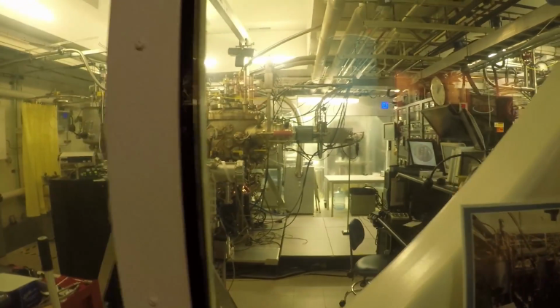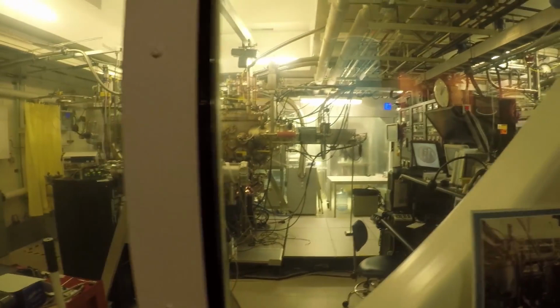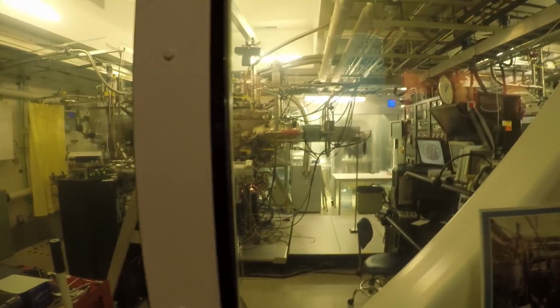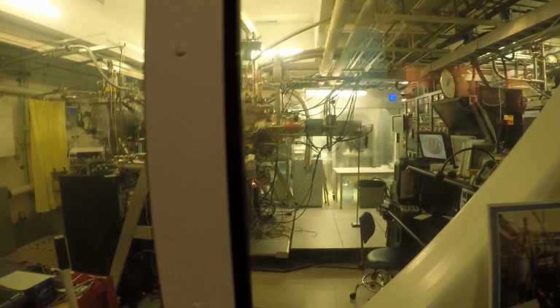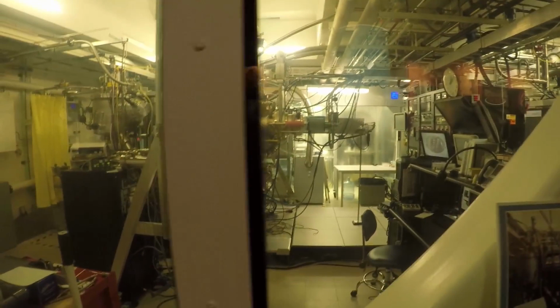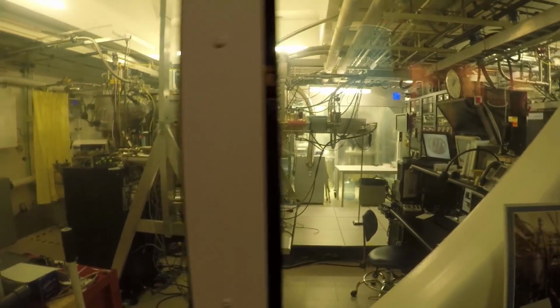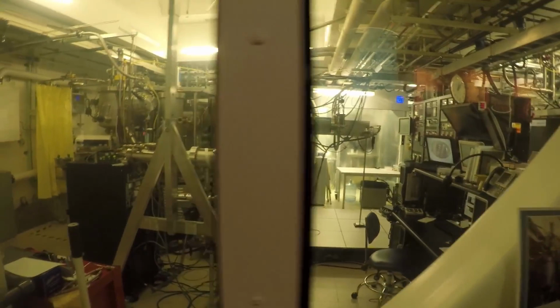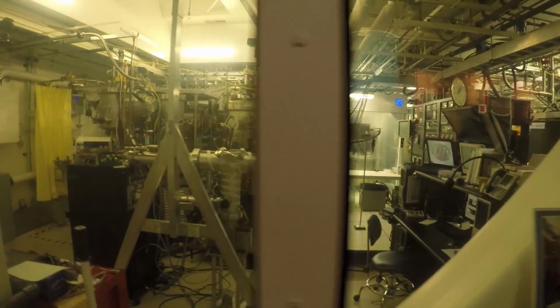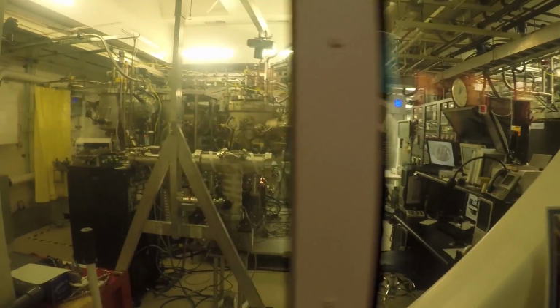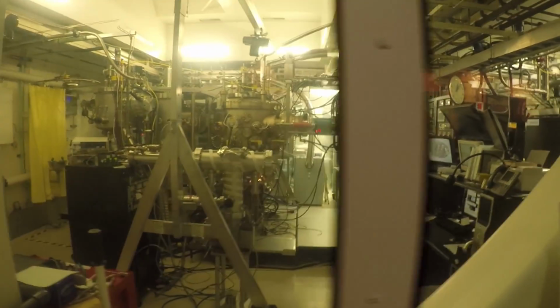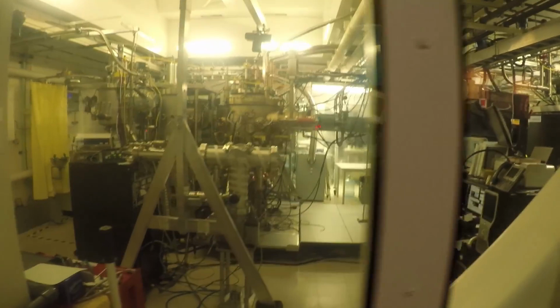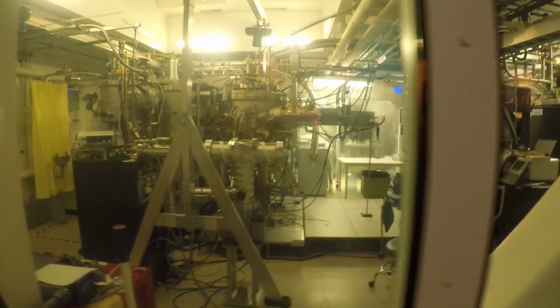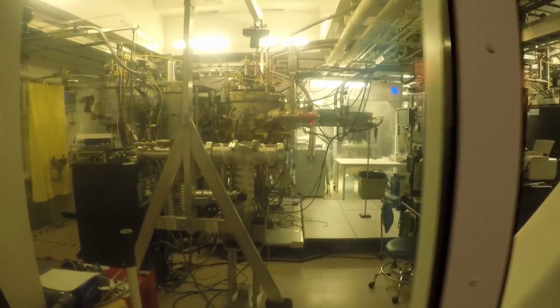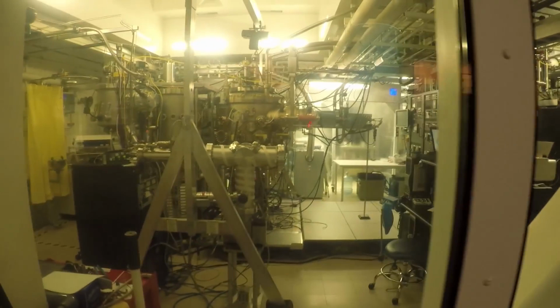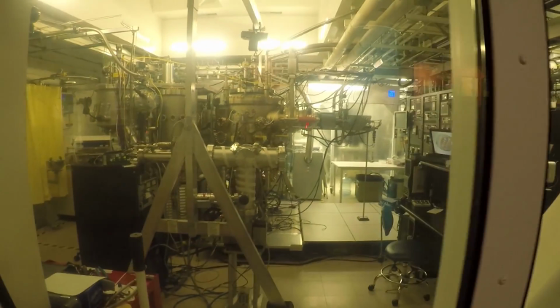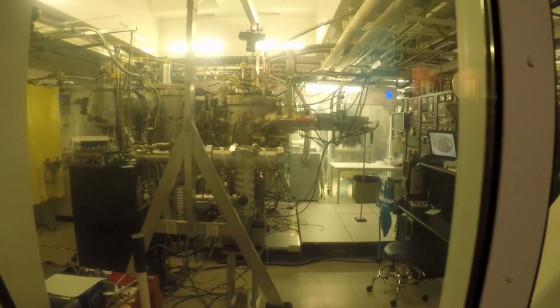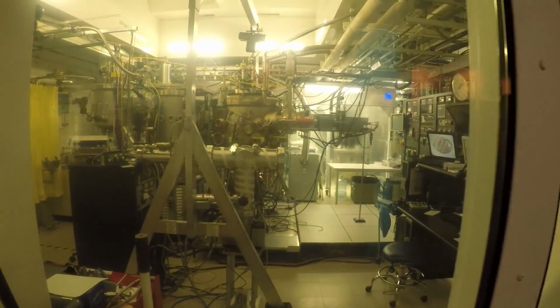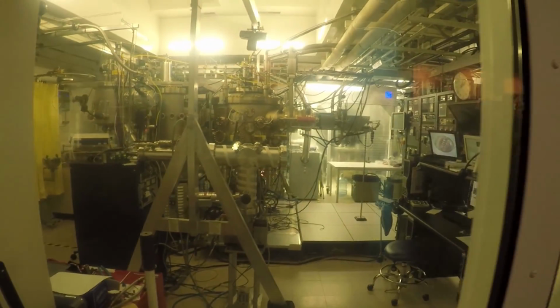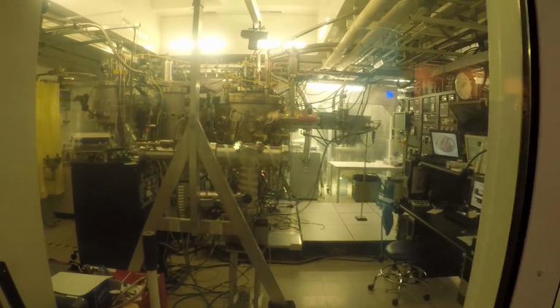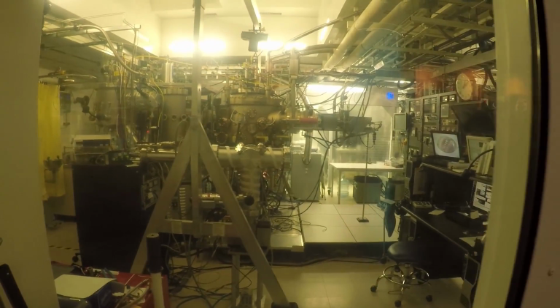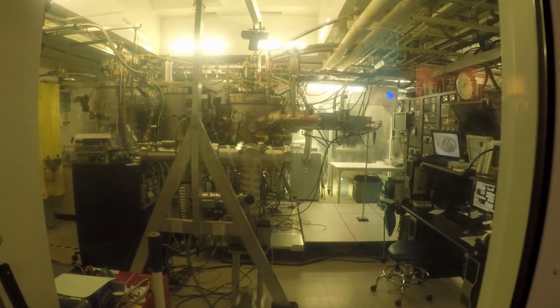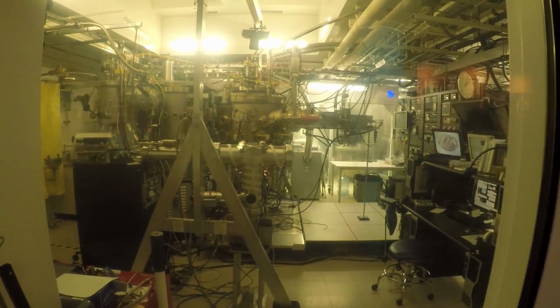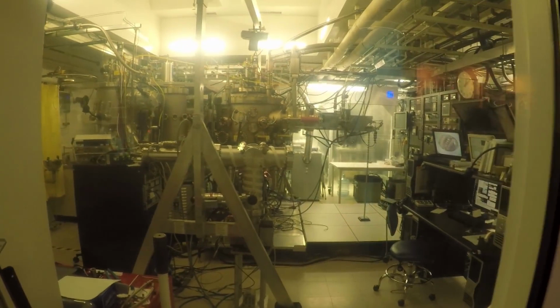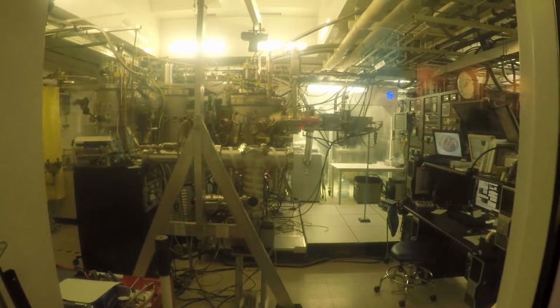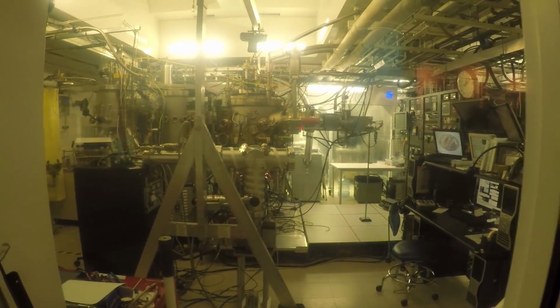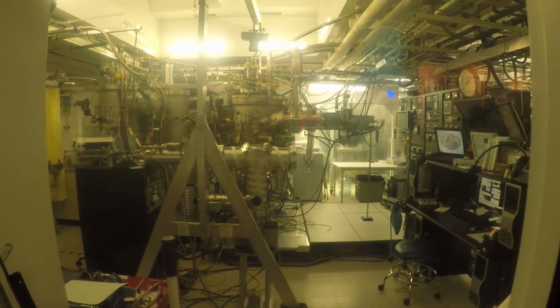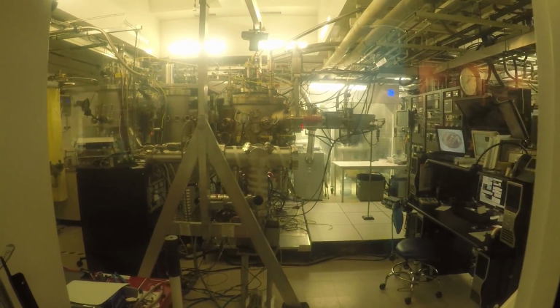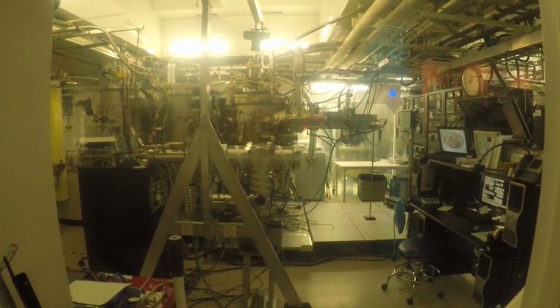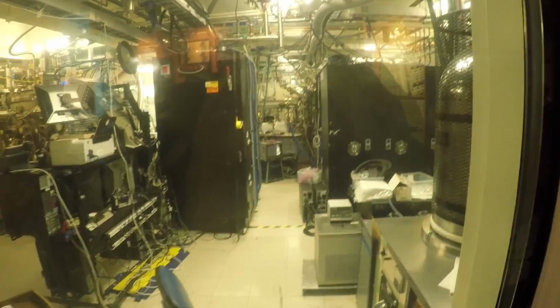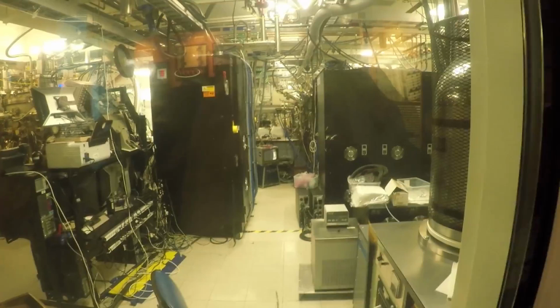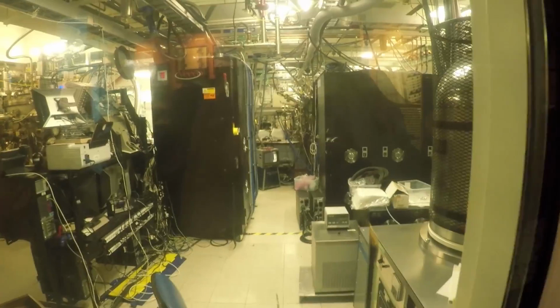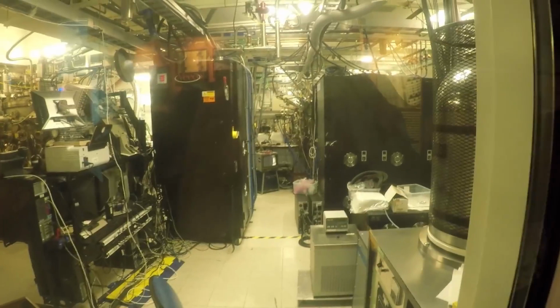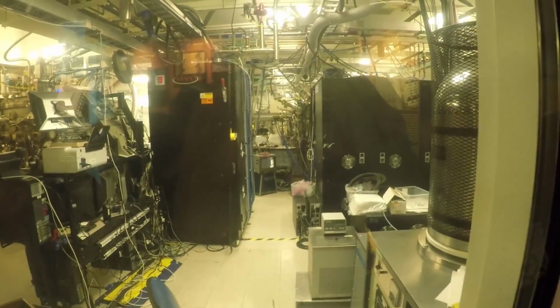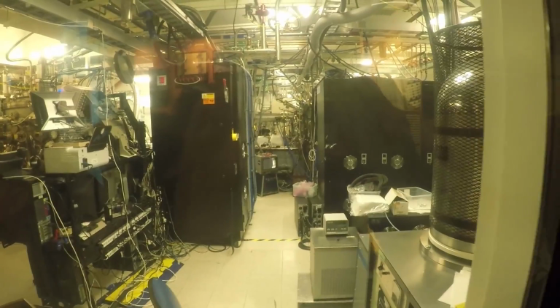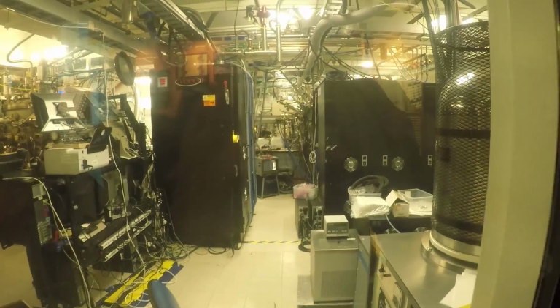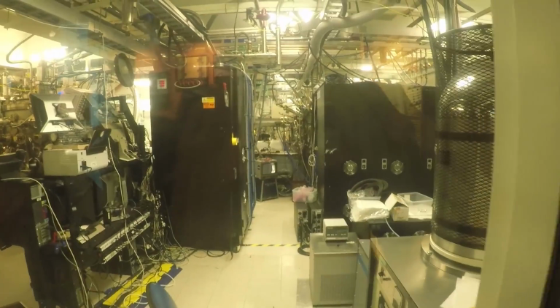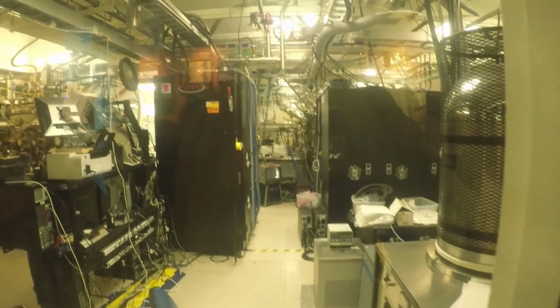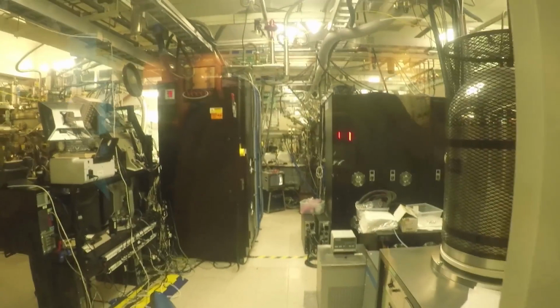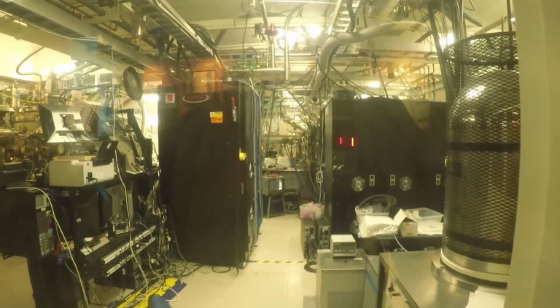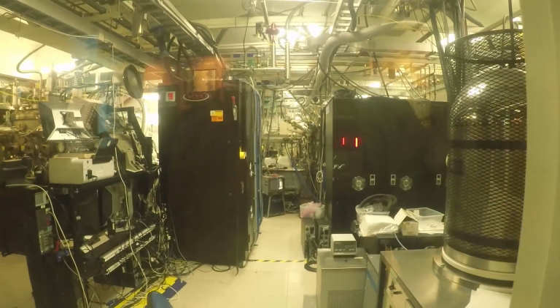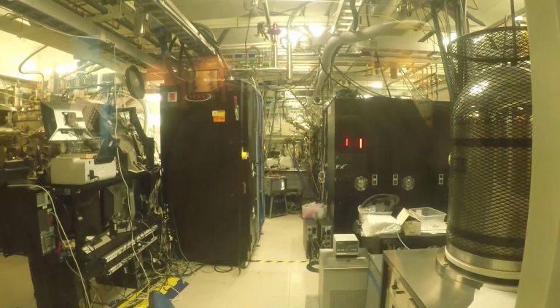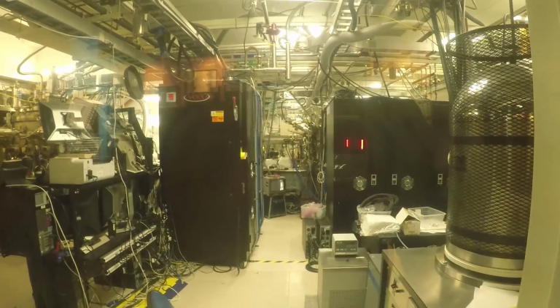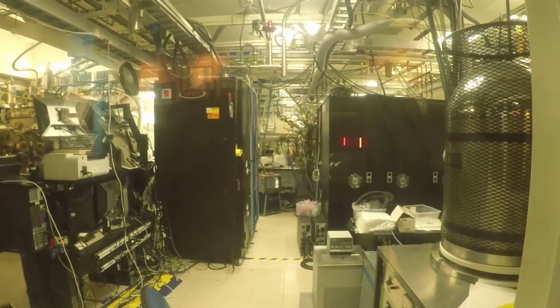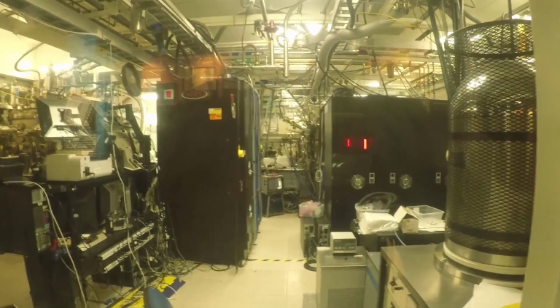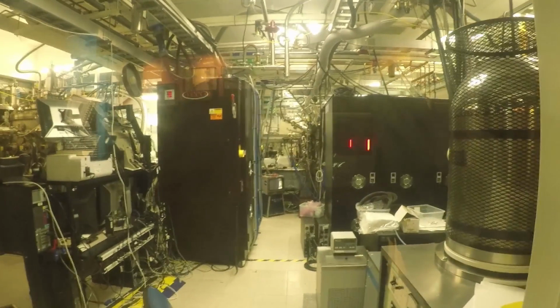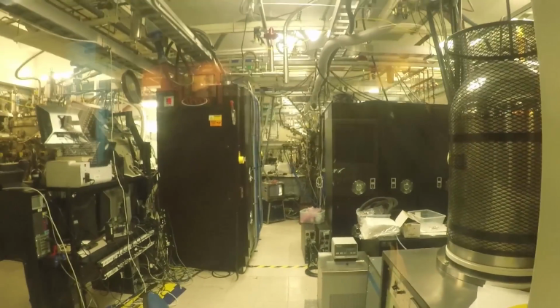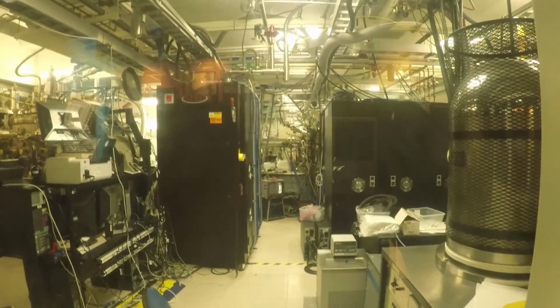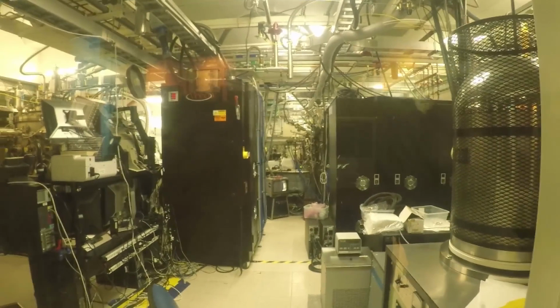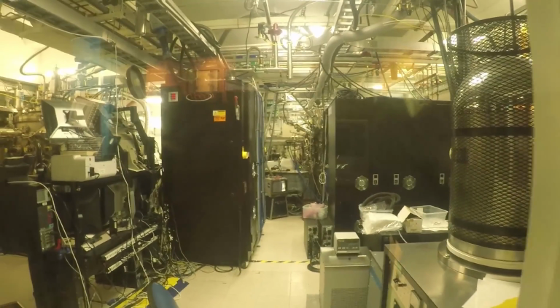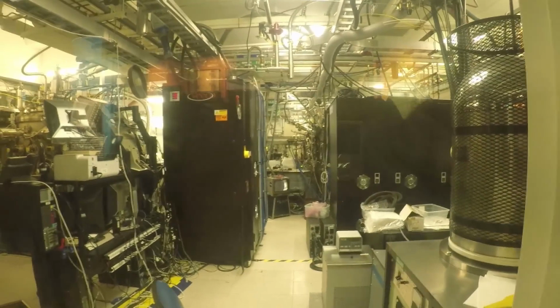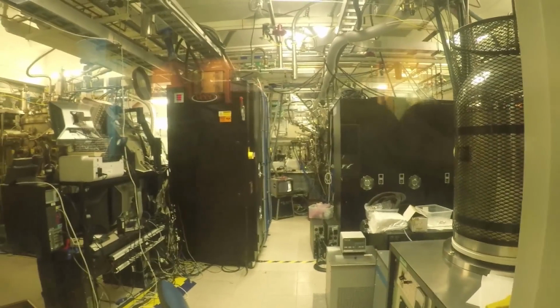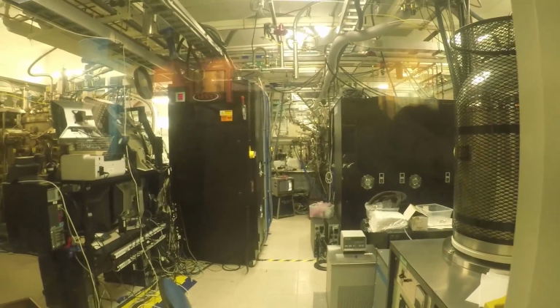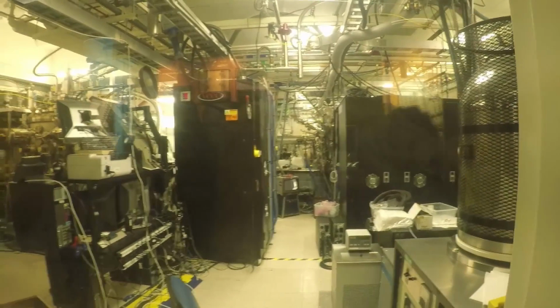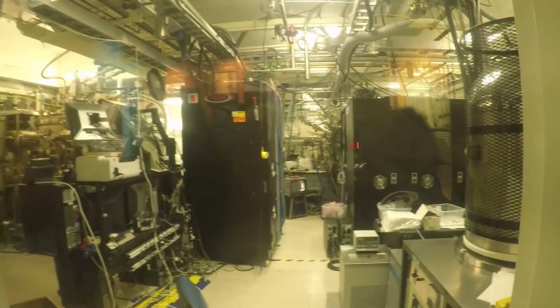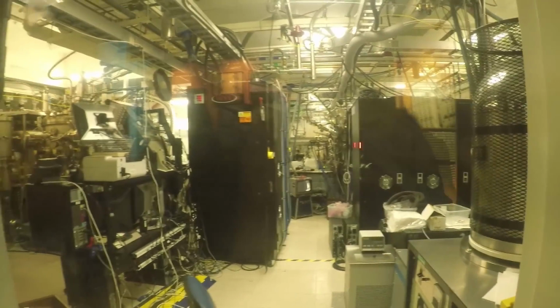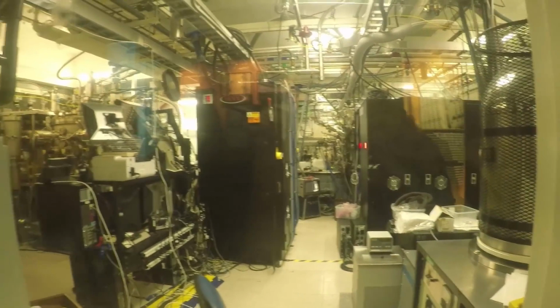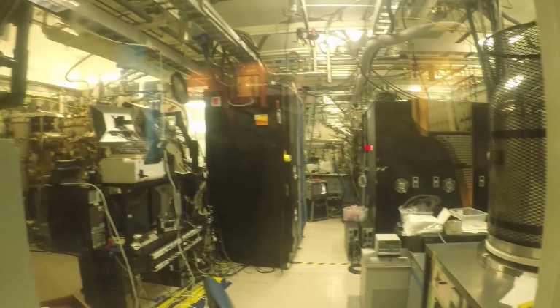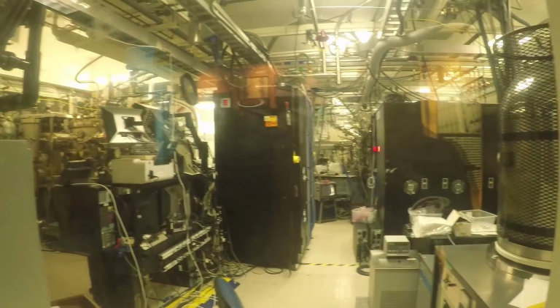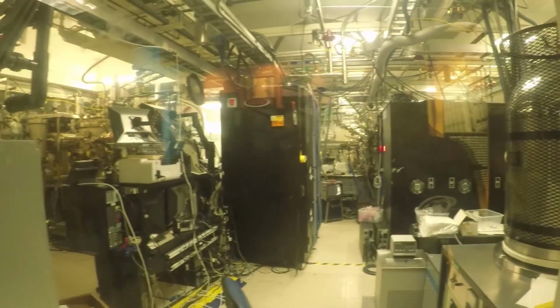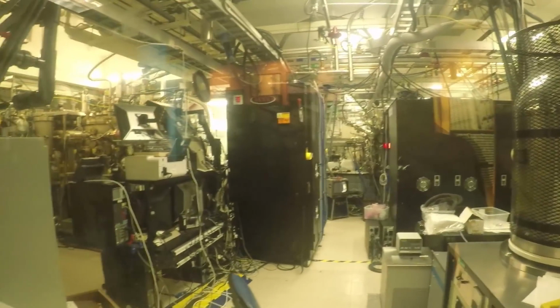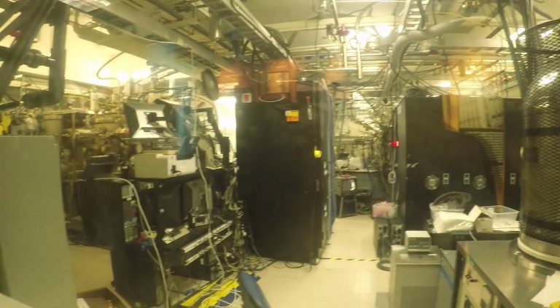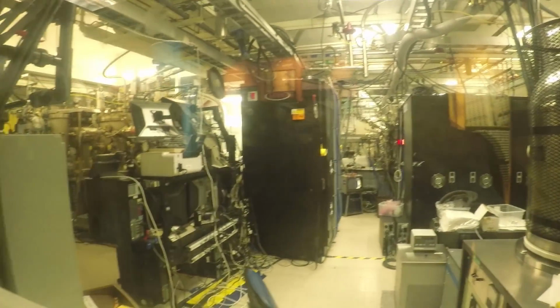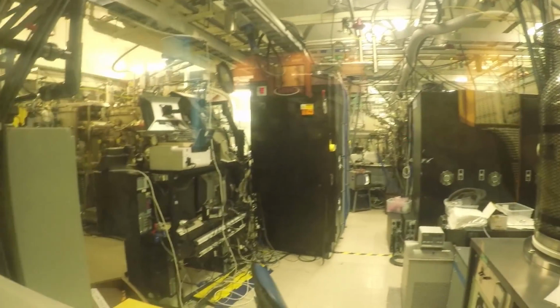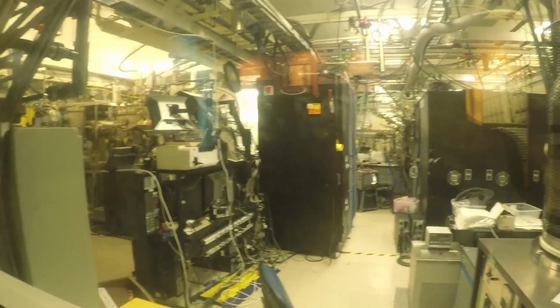There were these awesome rooms with all these scientific instruments and equipment and stuff that I didn't understand, but I got to feast my eyes on them anyway, which was cool.